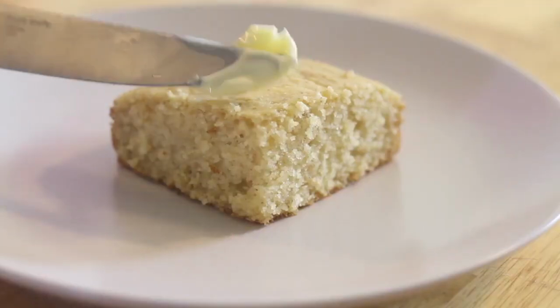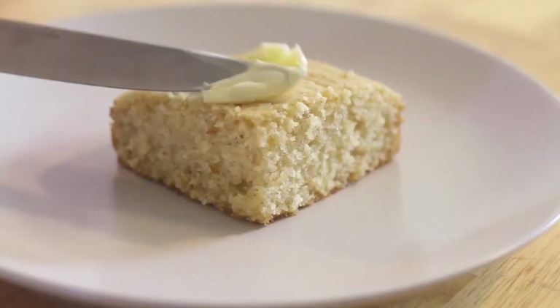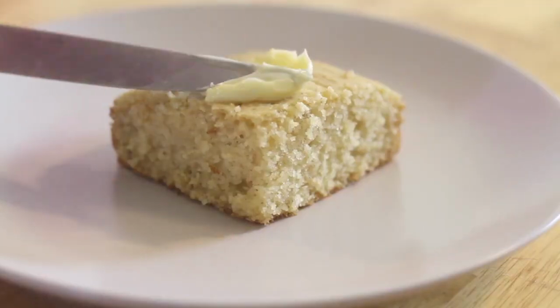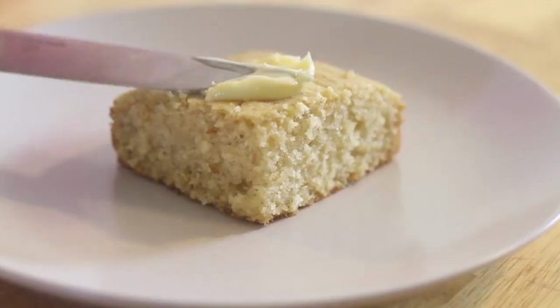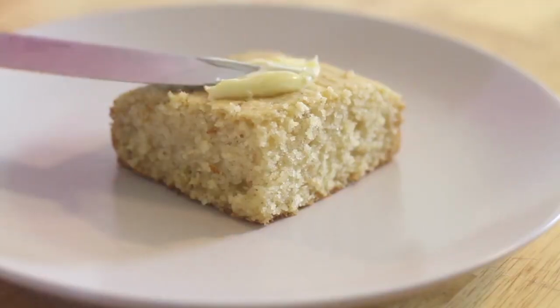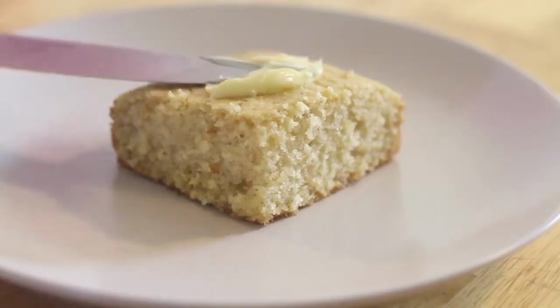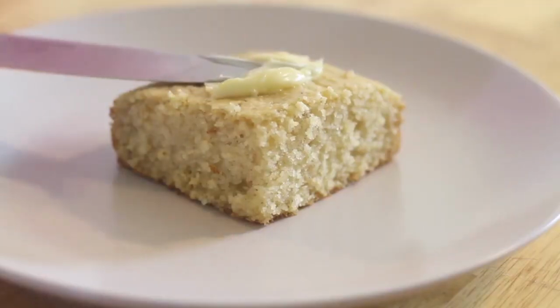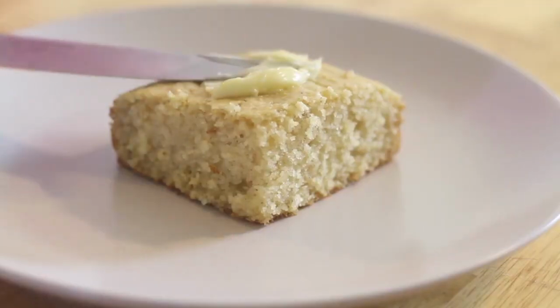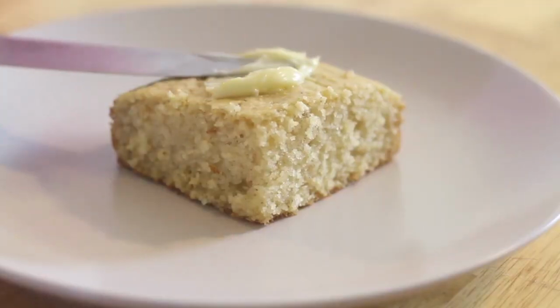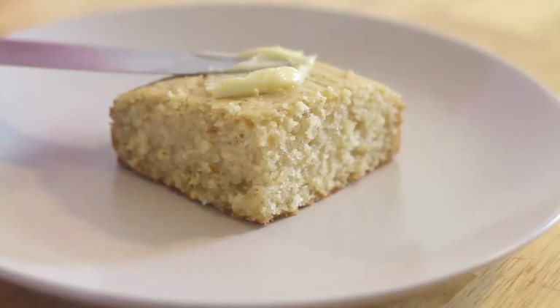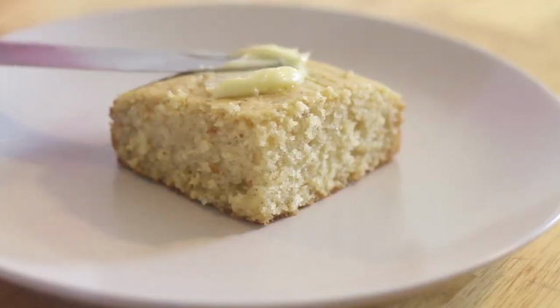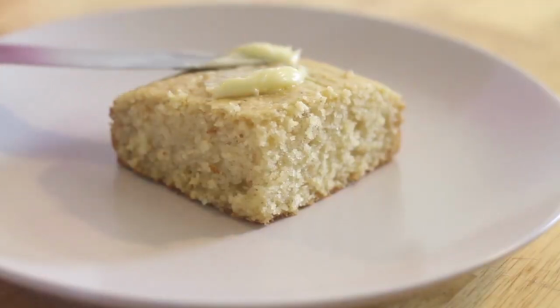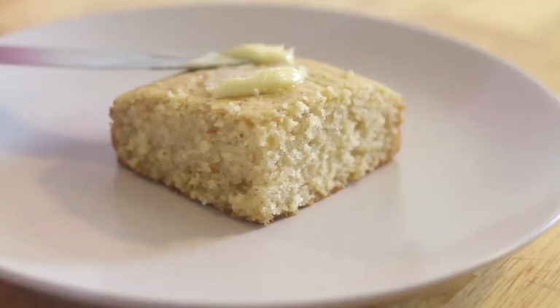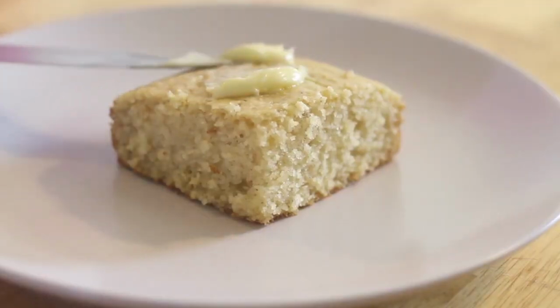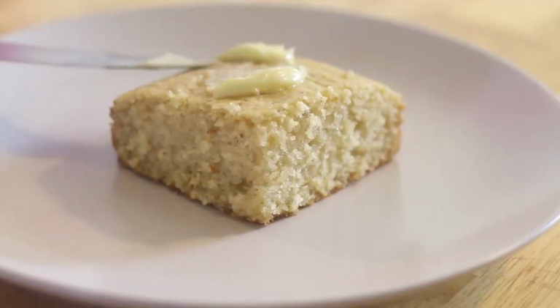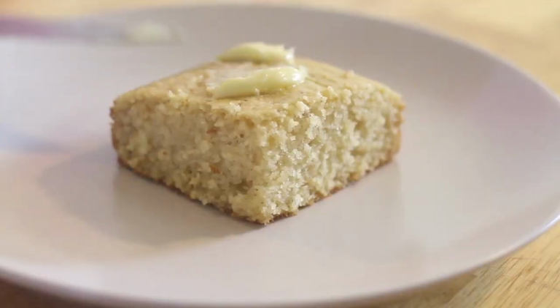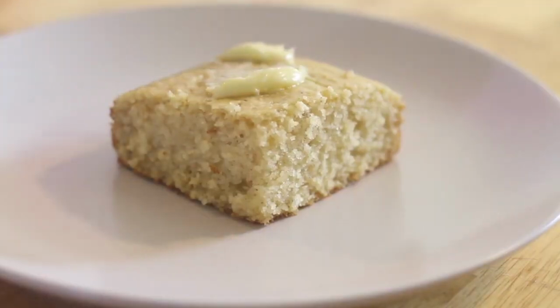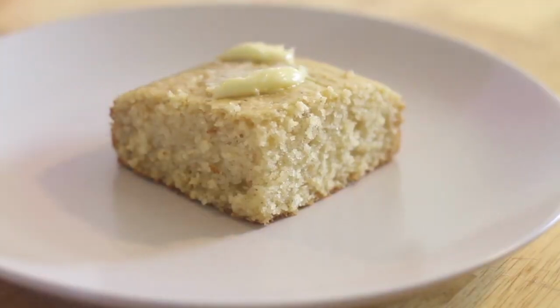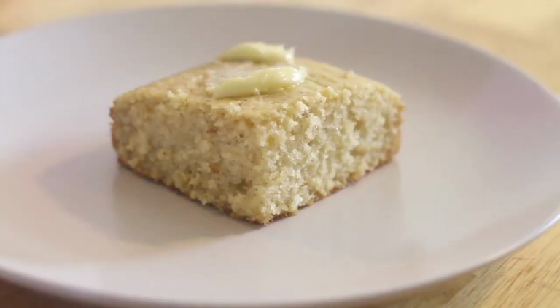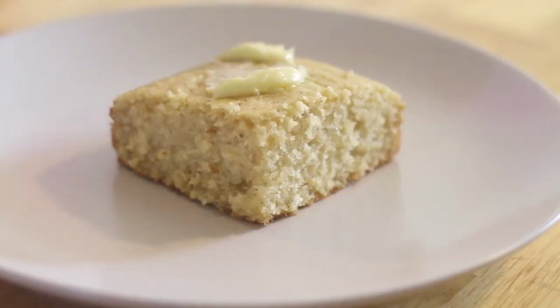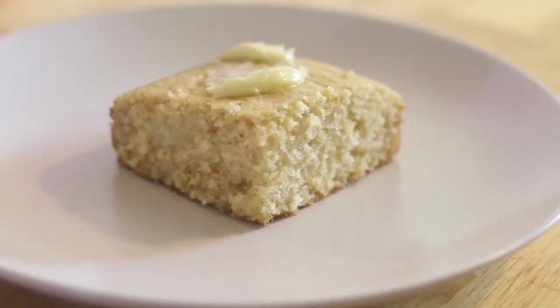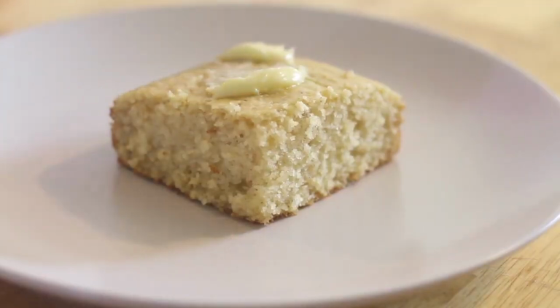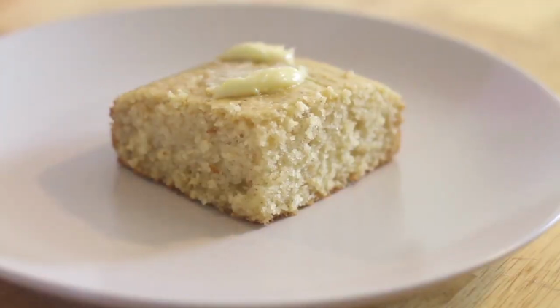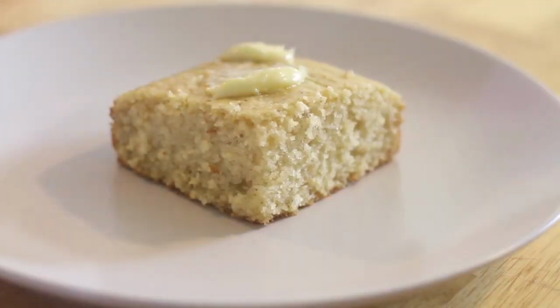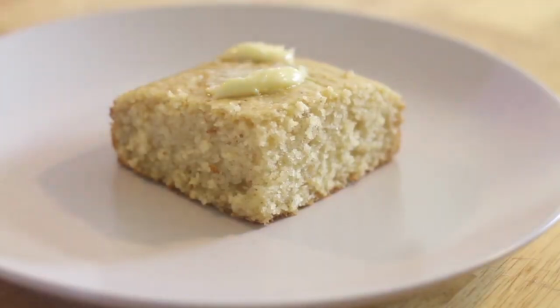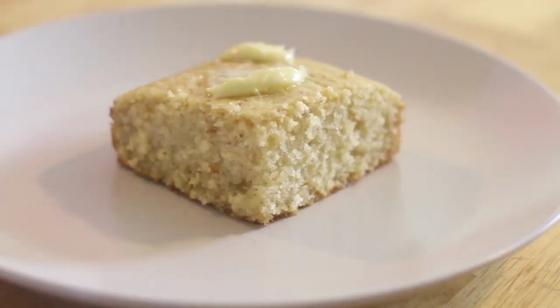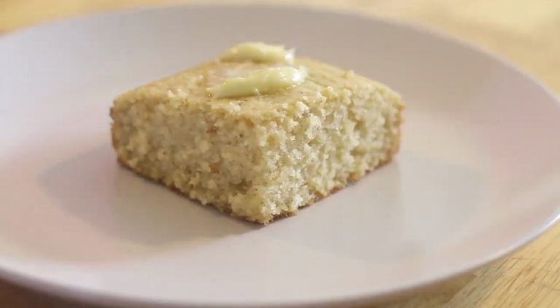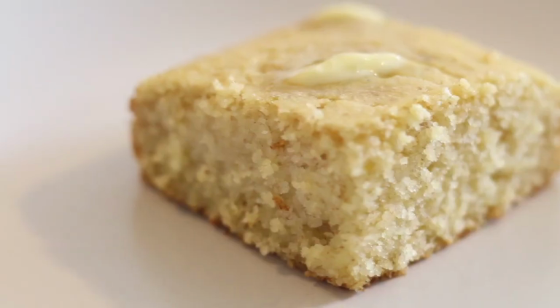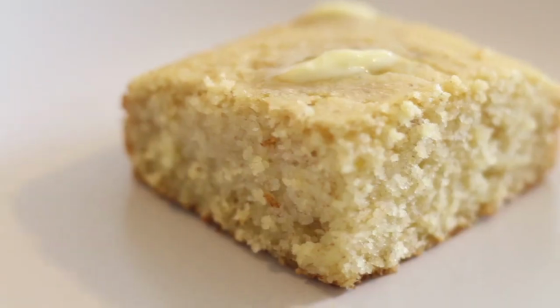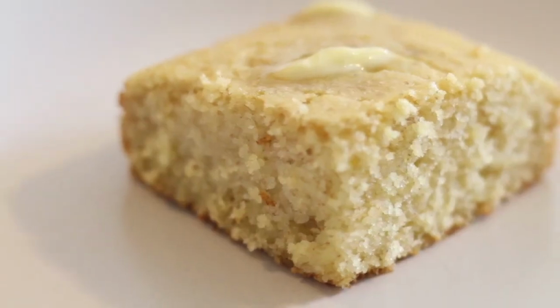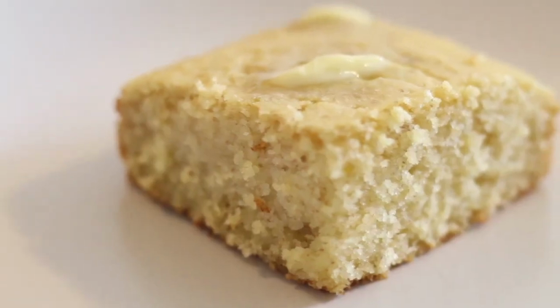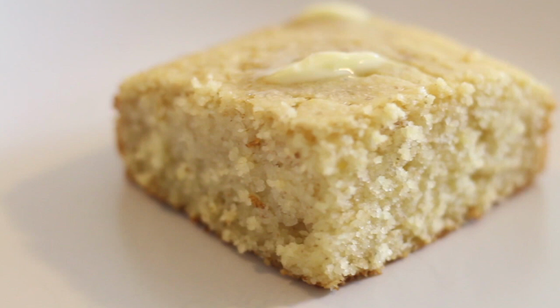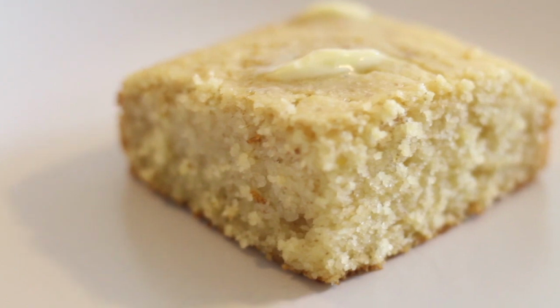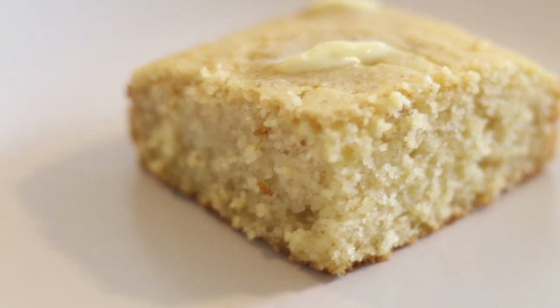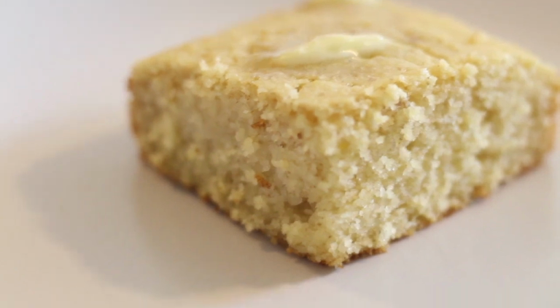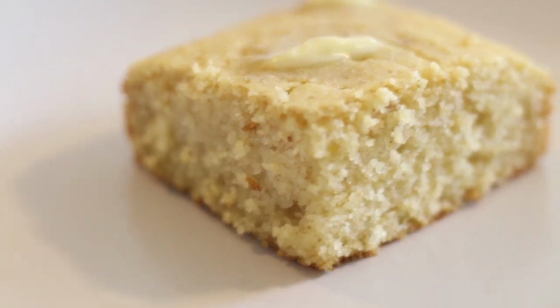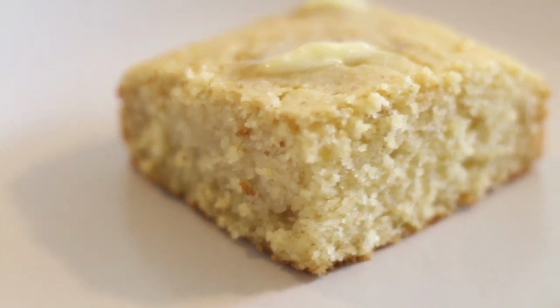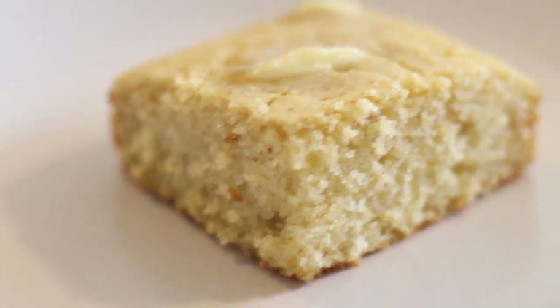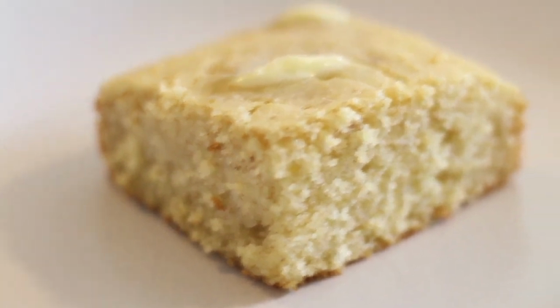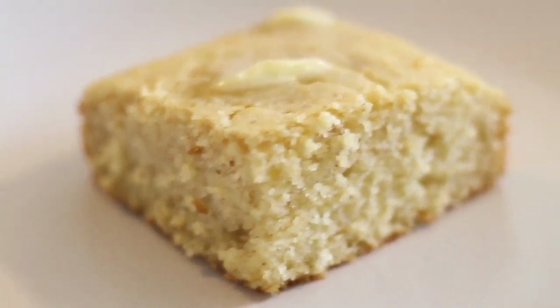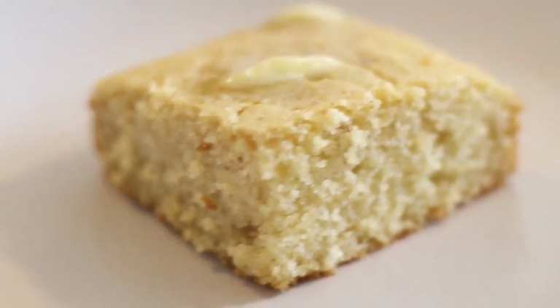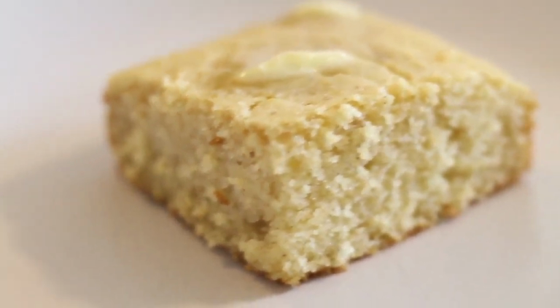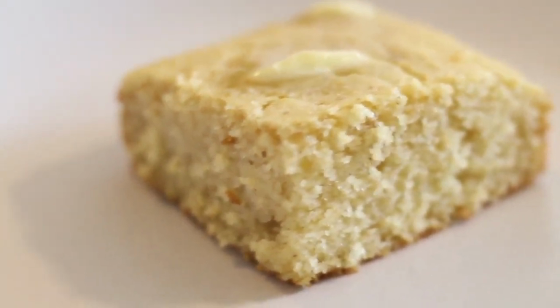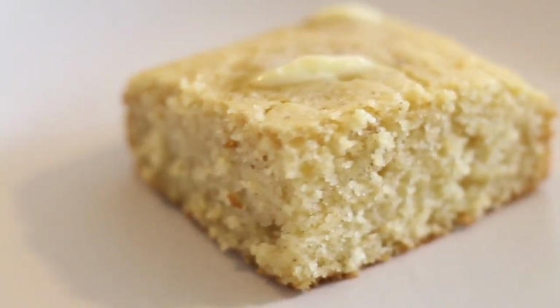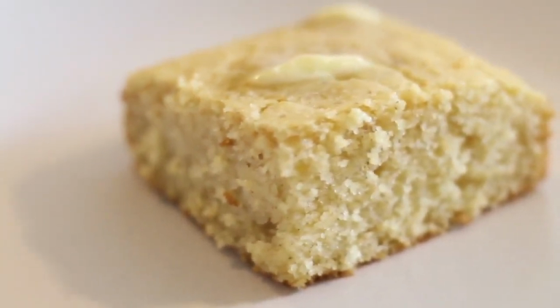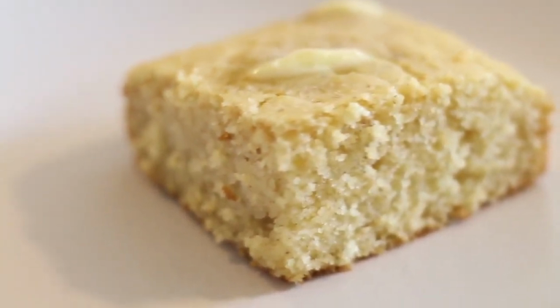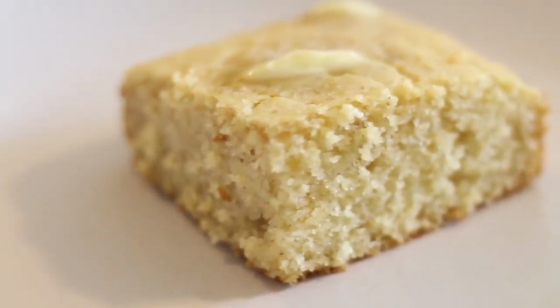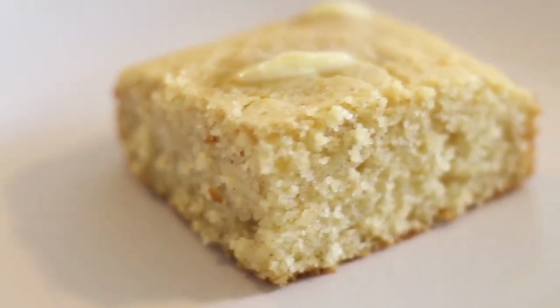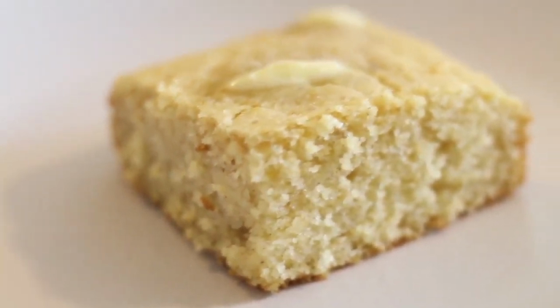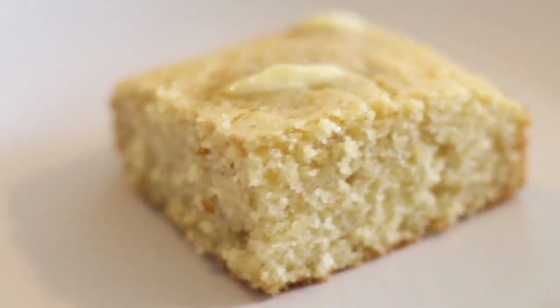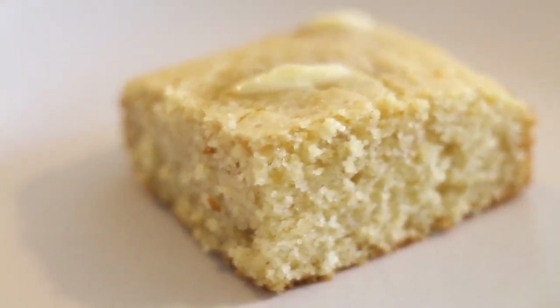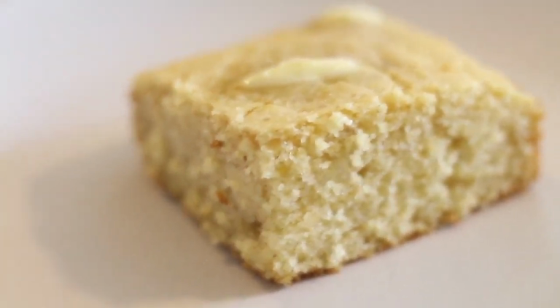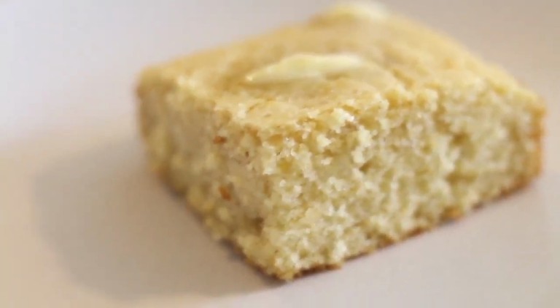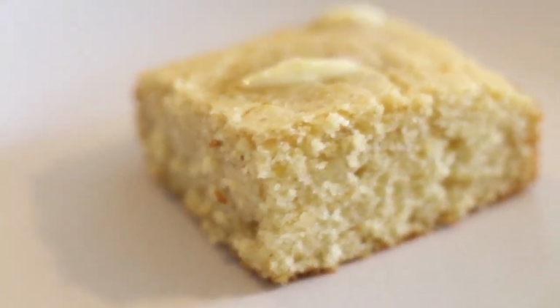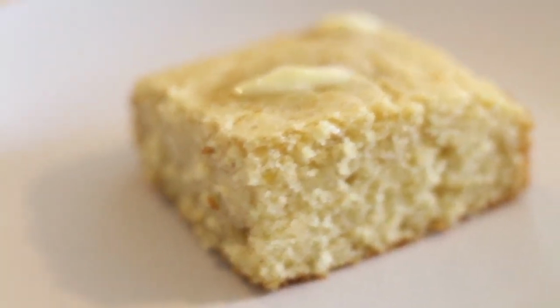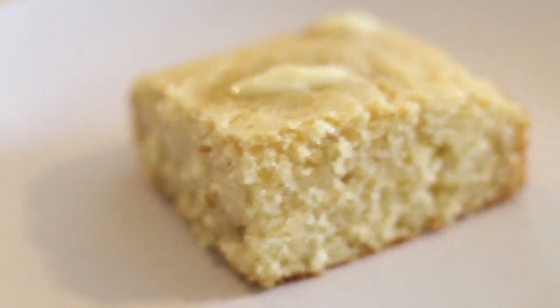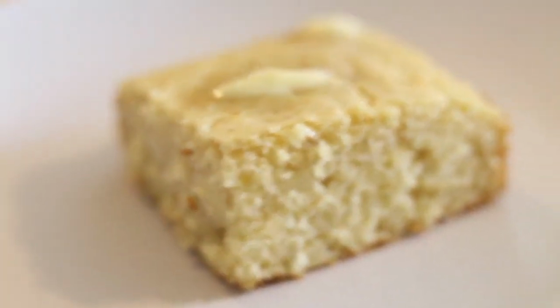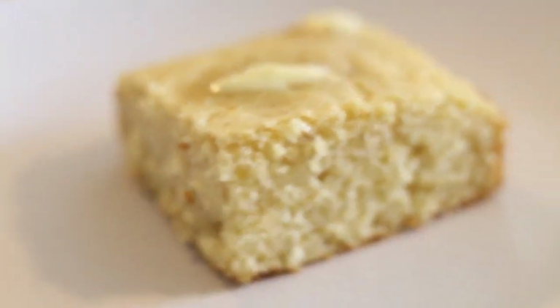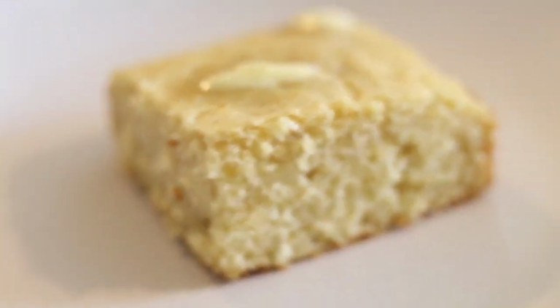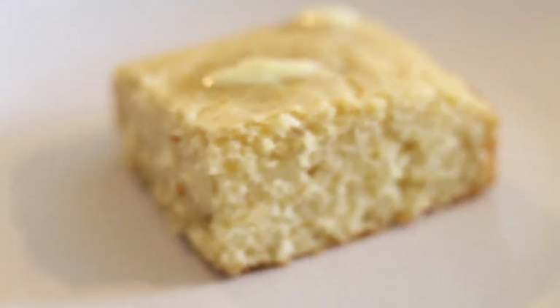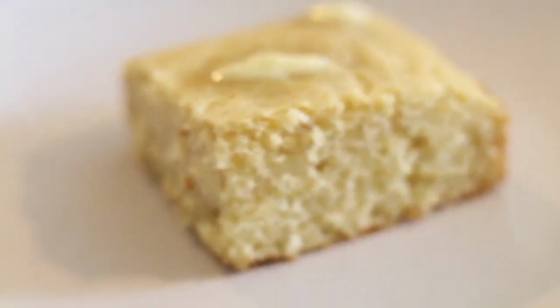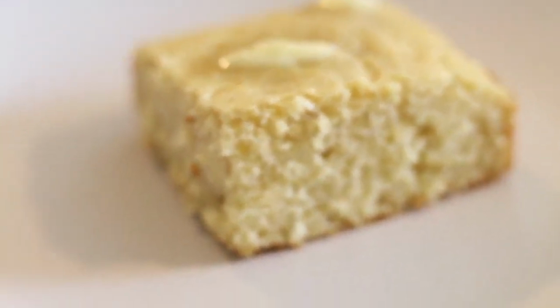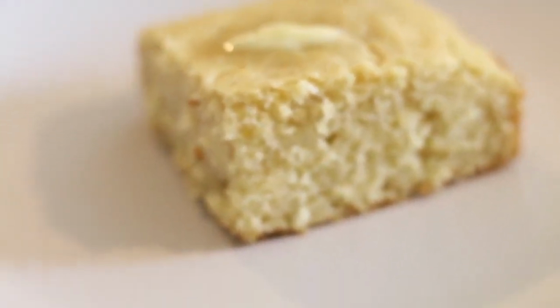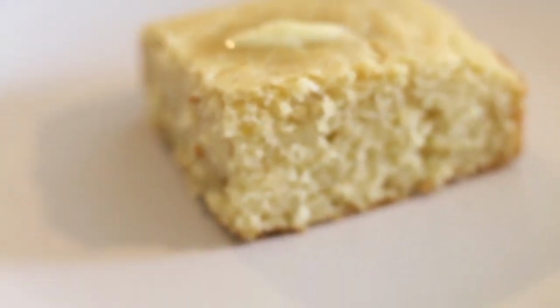This cream of wheat bread is so good. I really hope that you try this recipe. Thank you so much for watching and I'll see you on the next video.